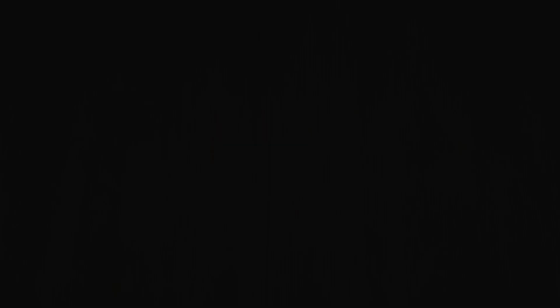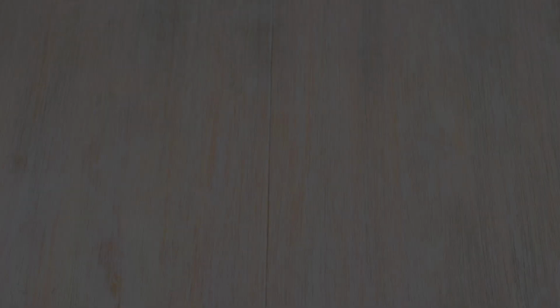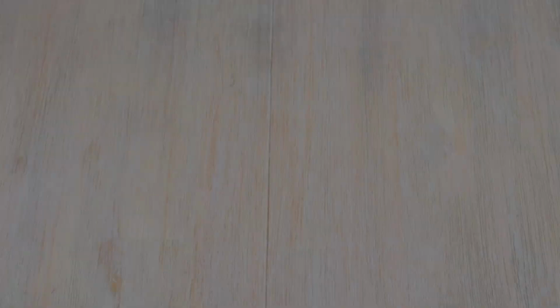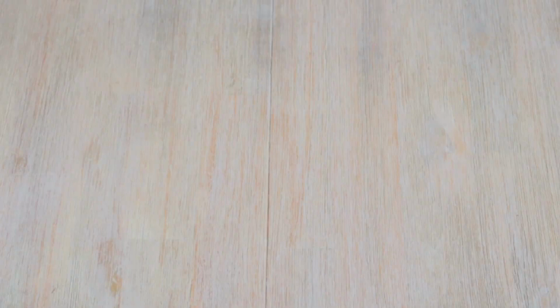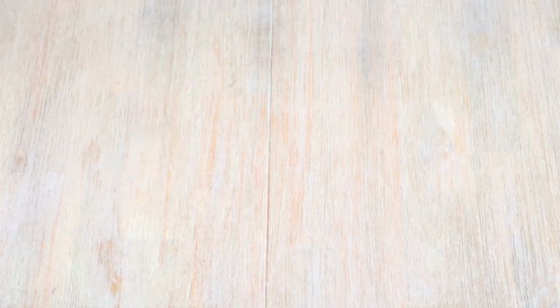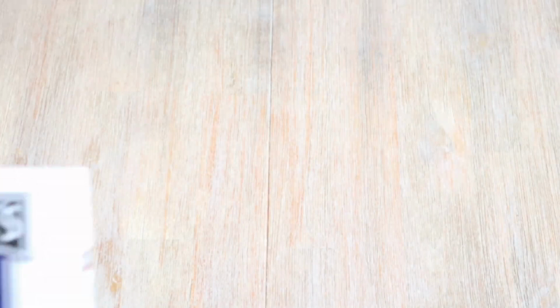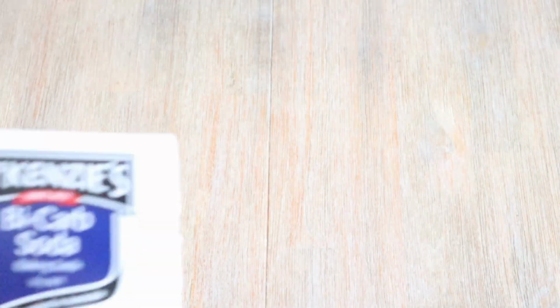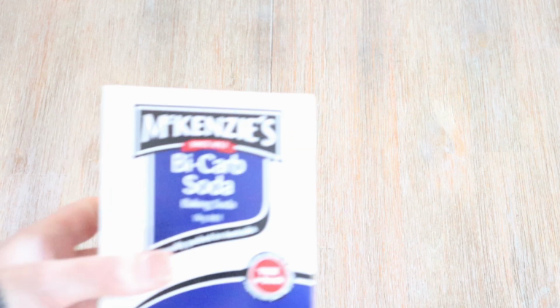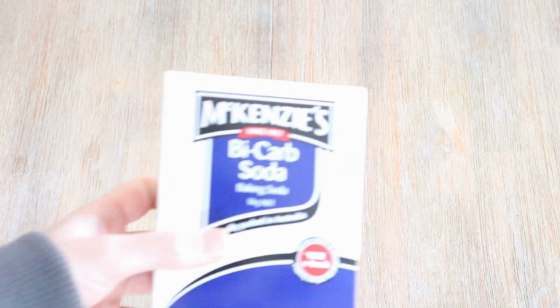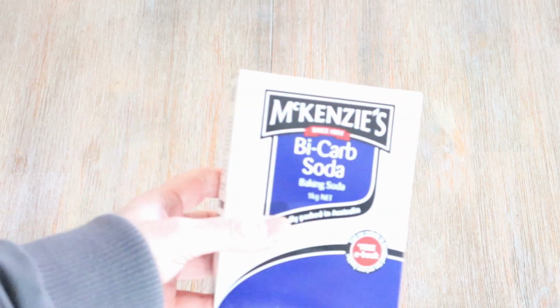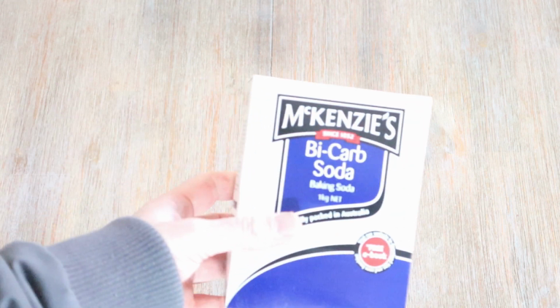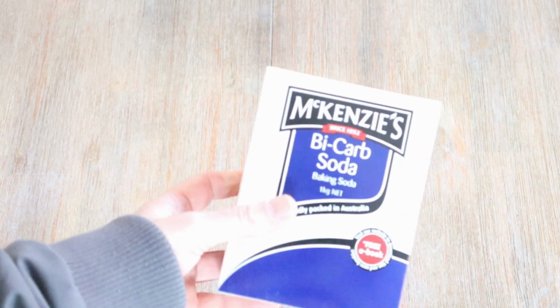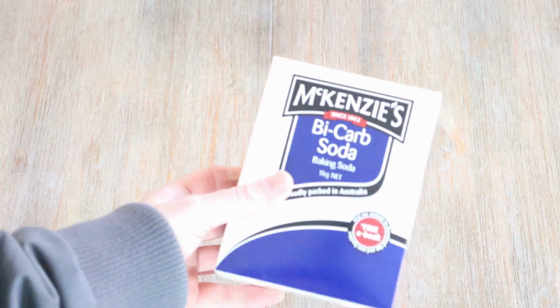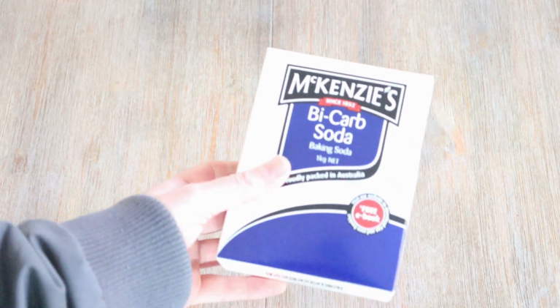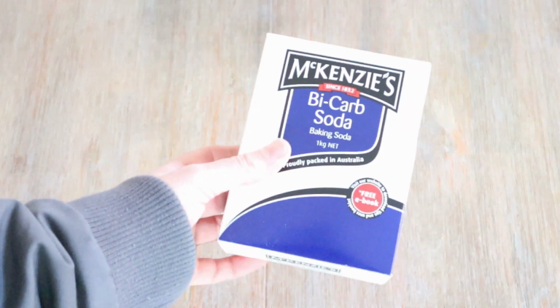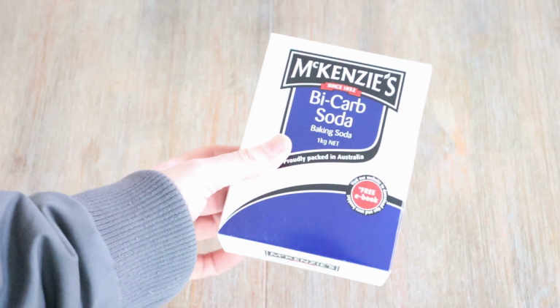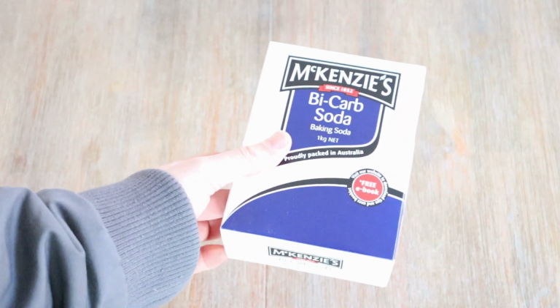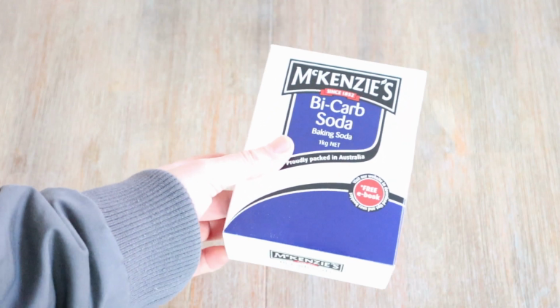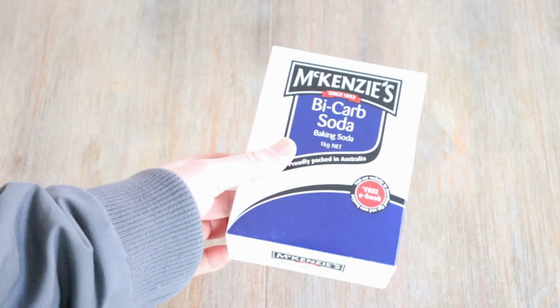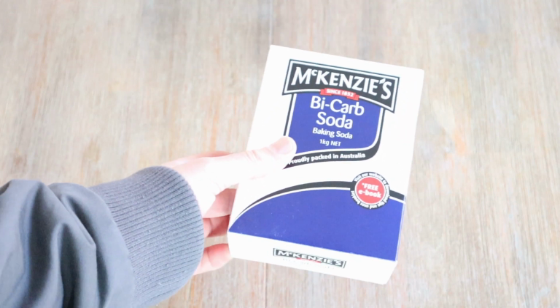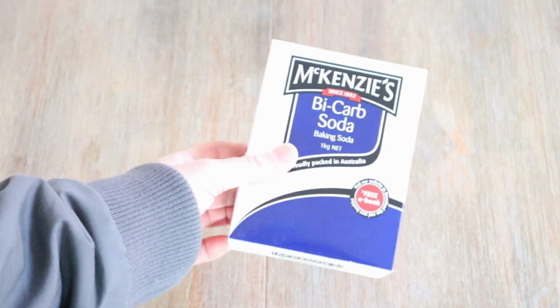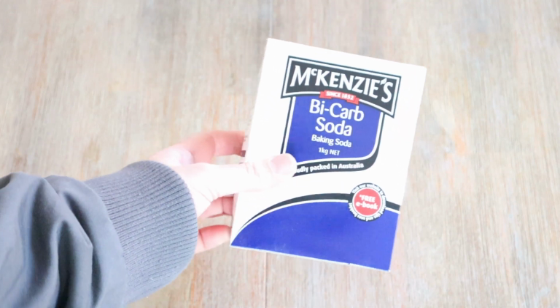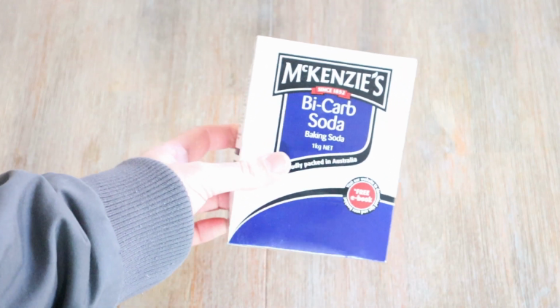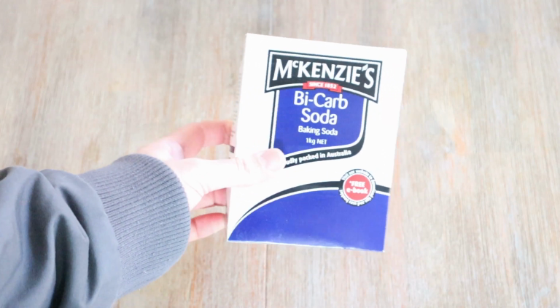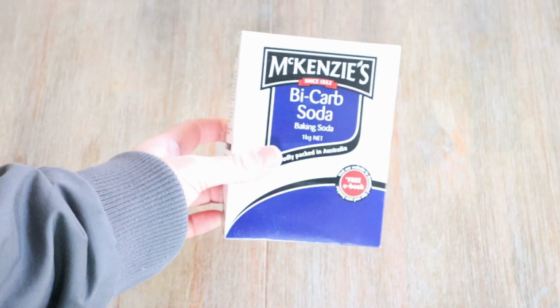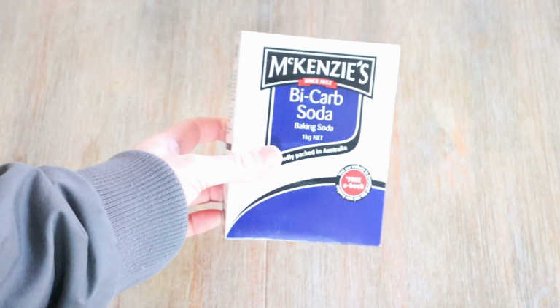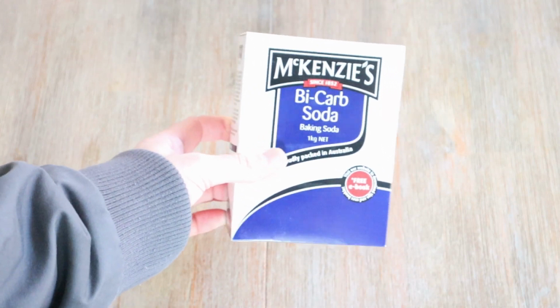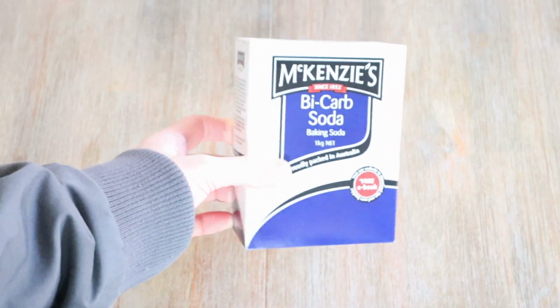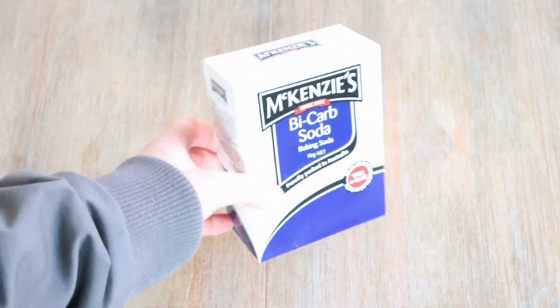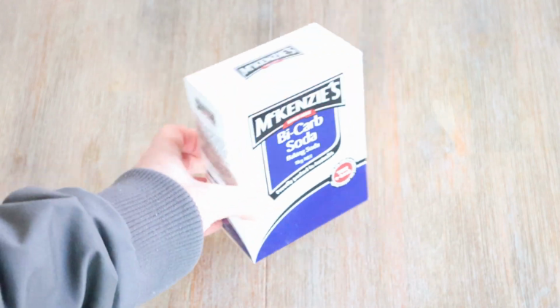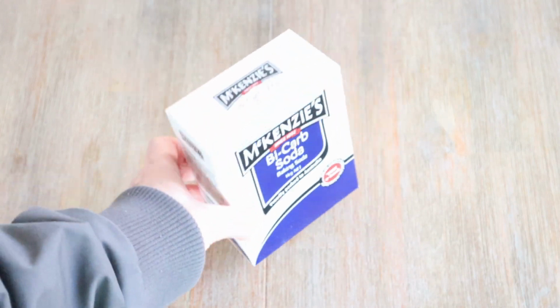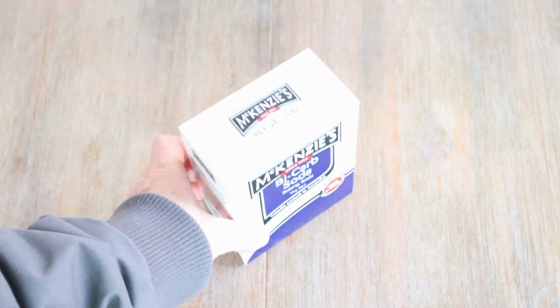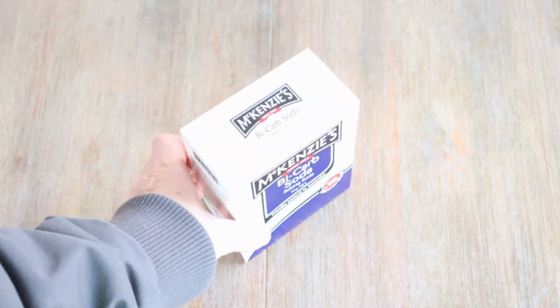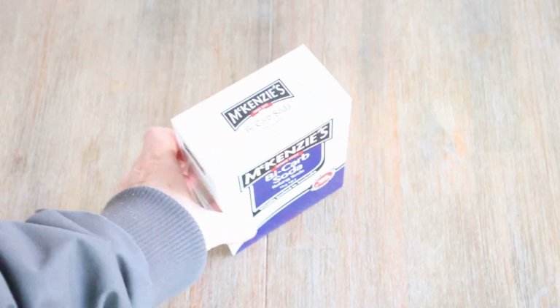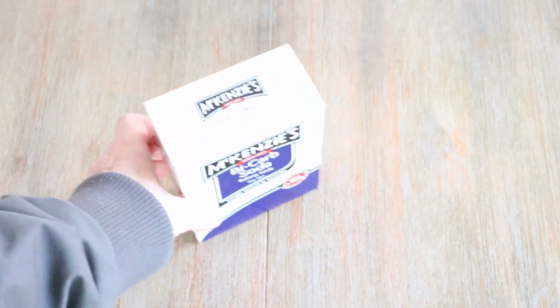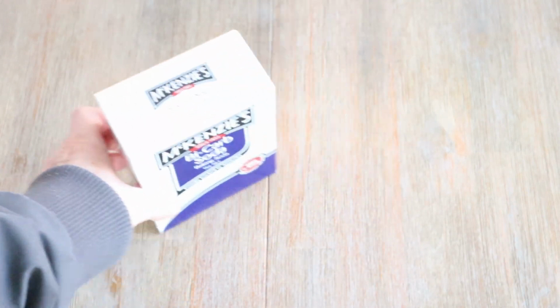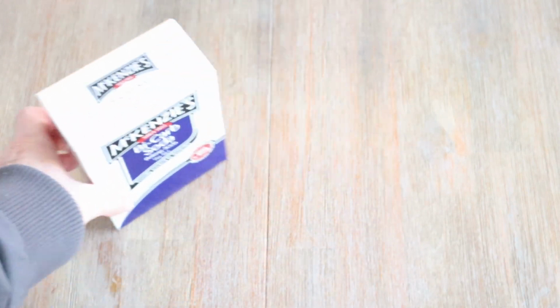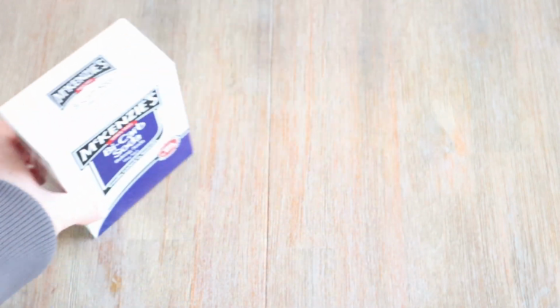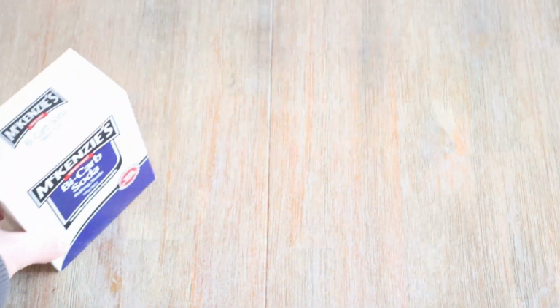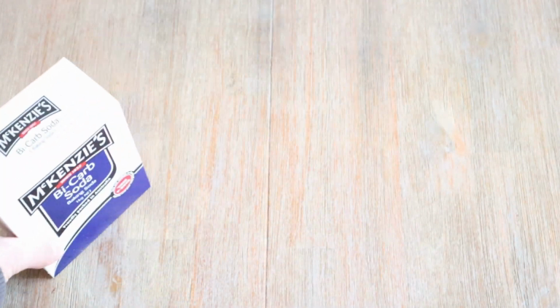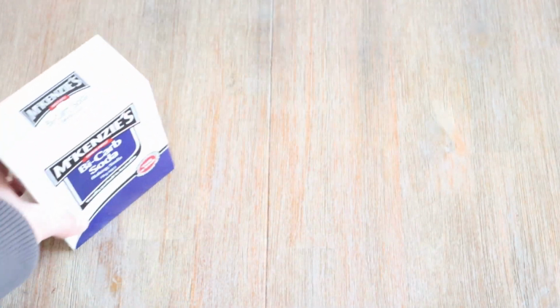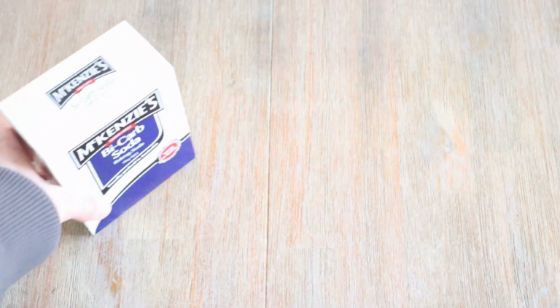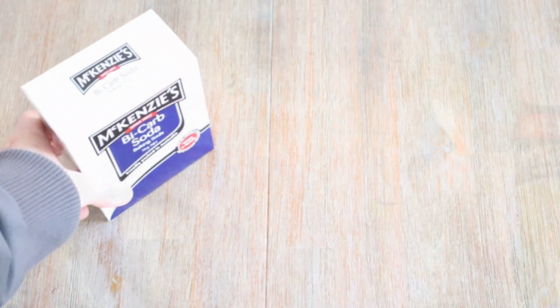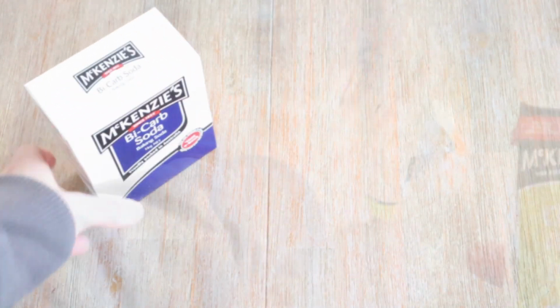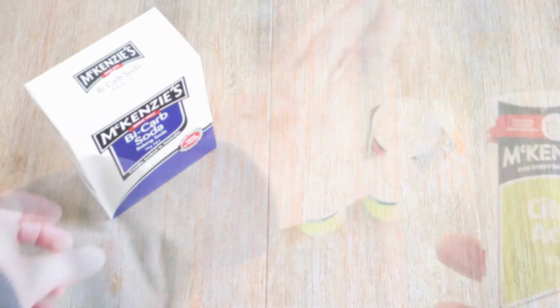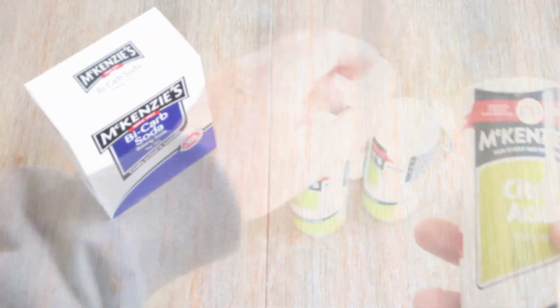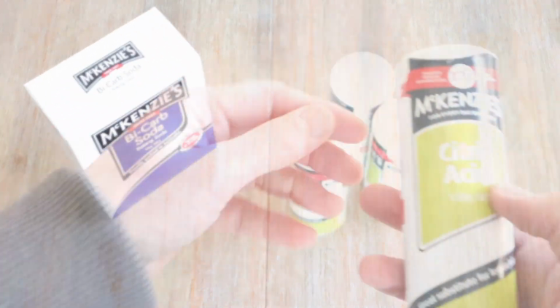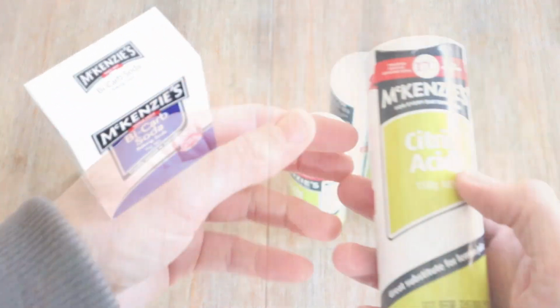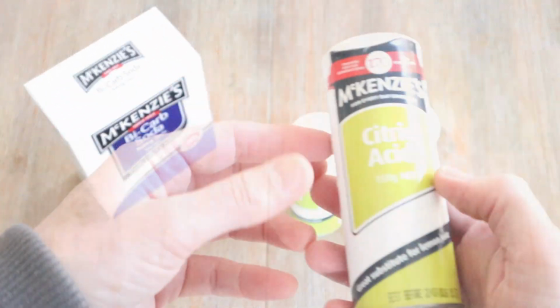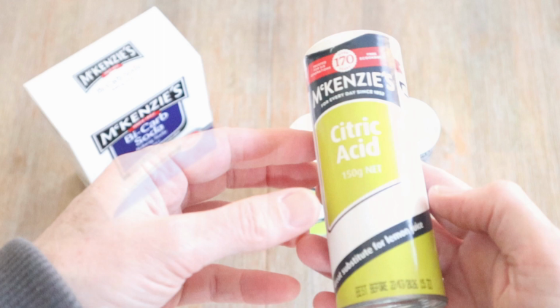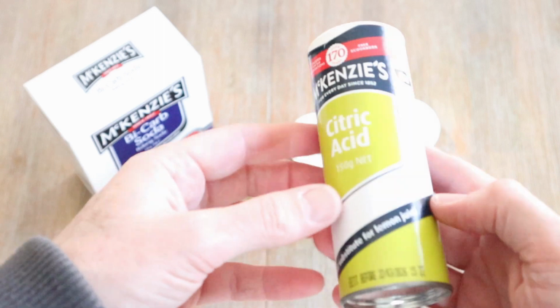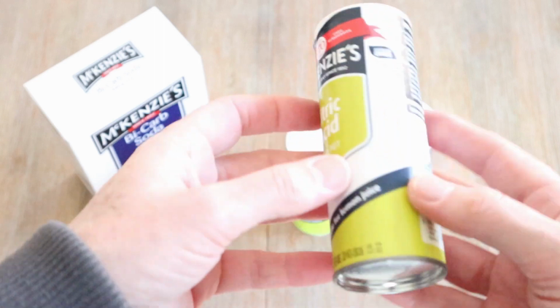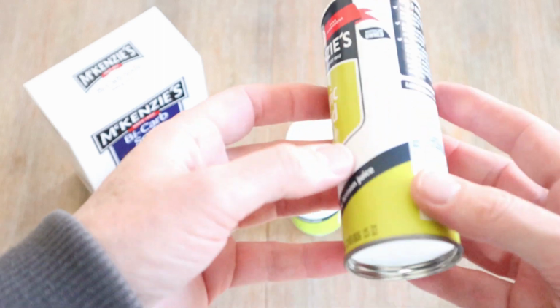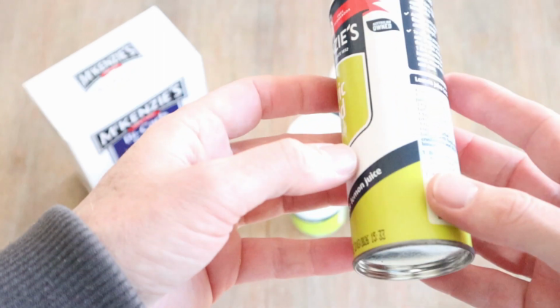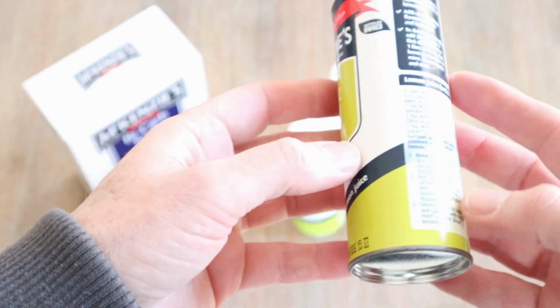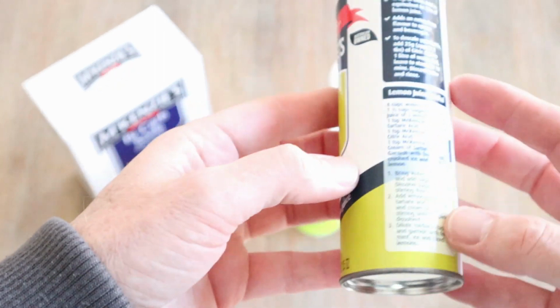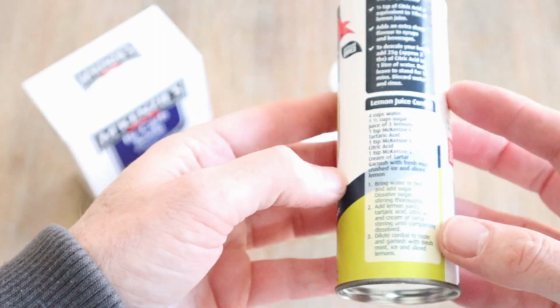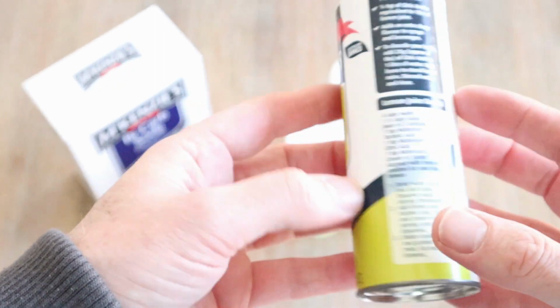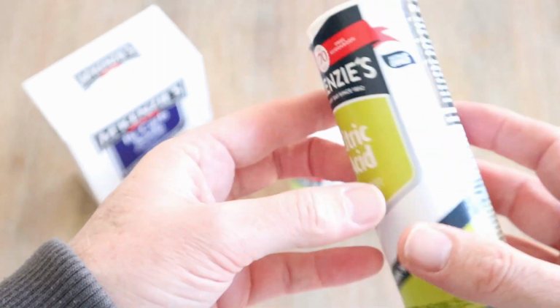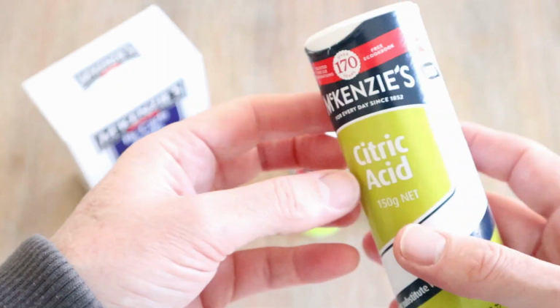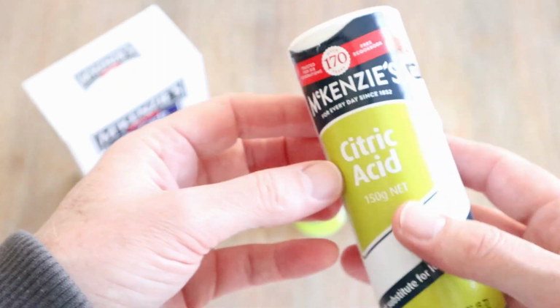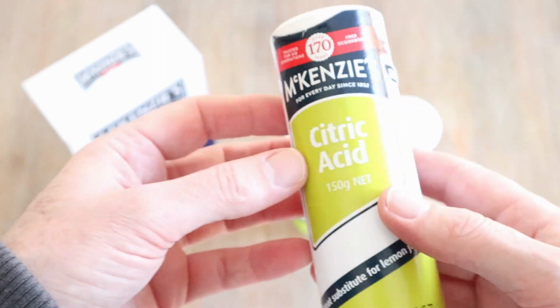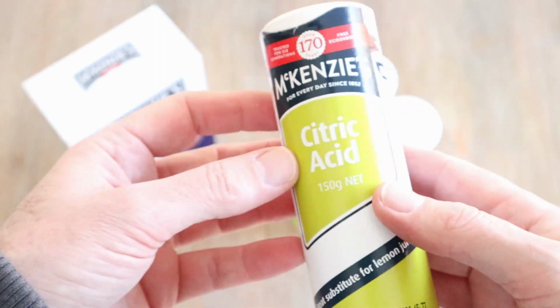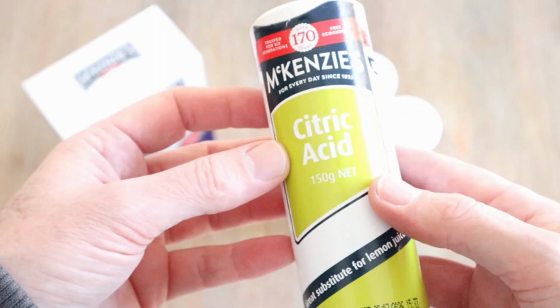You will now need 600 grams of bicarbonate soda or baking soda, and 600 grams of citric acid.